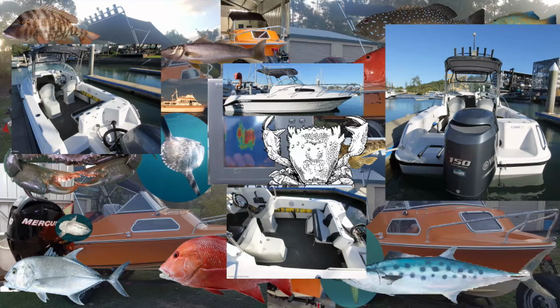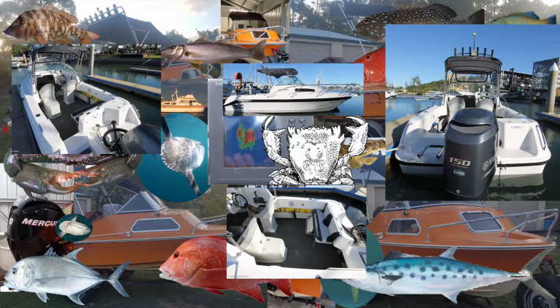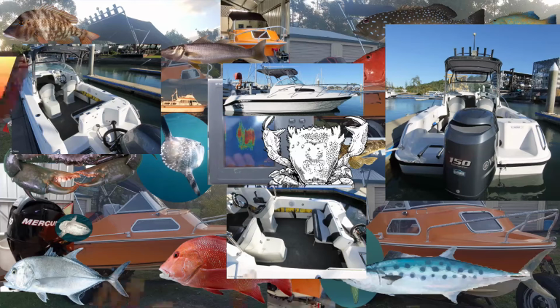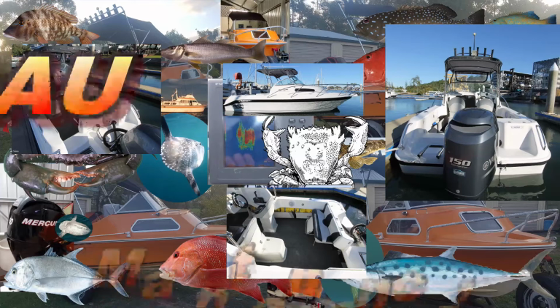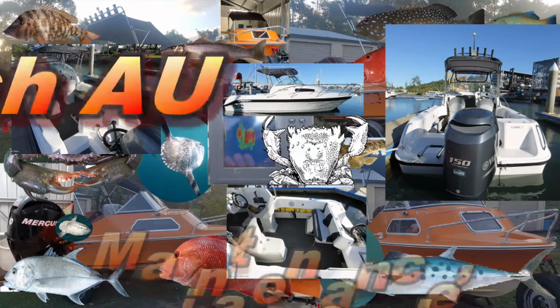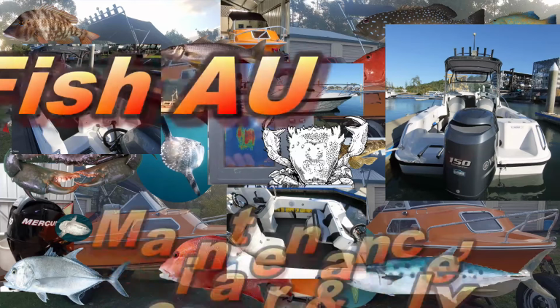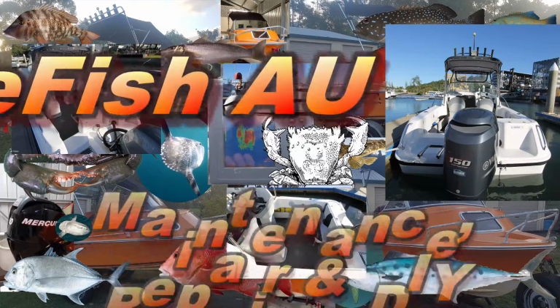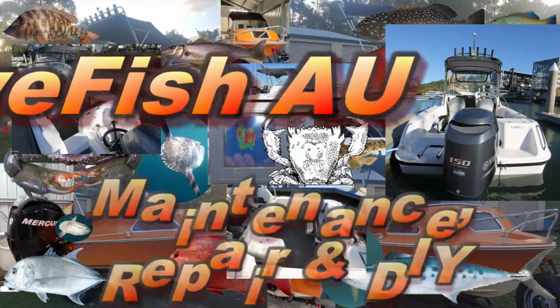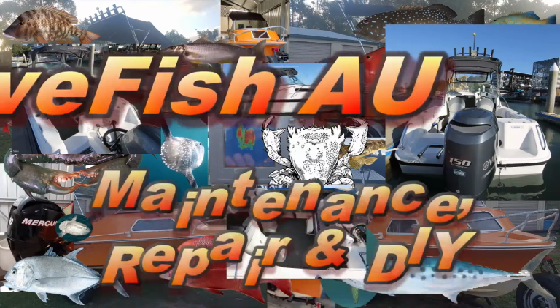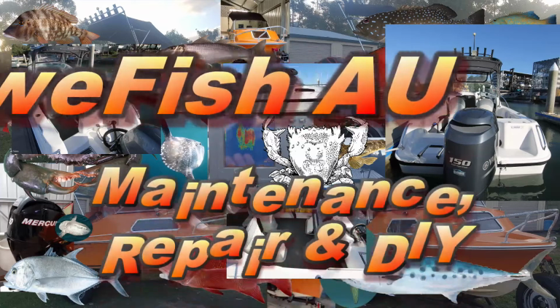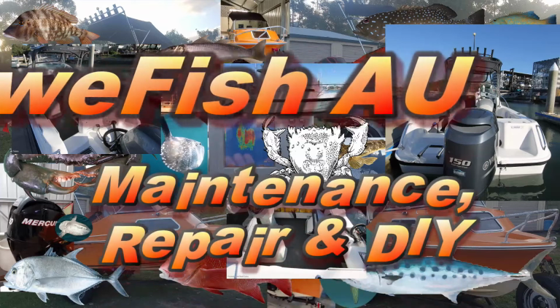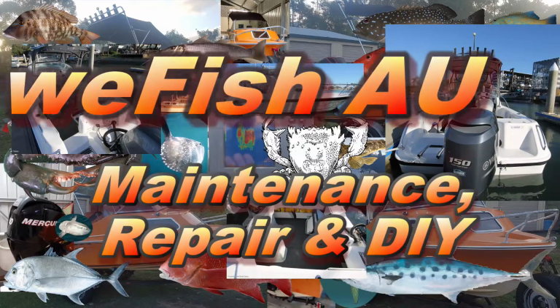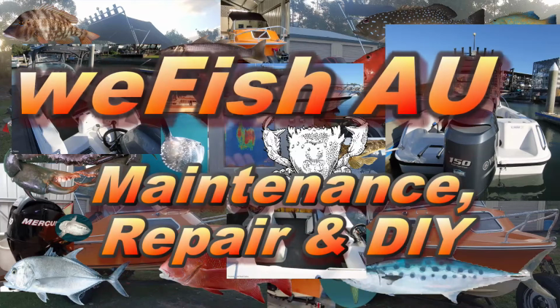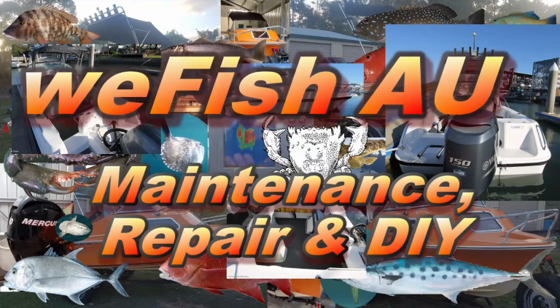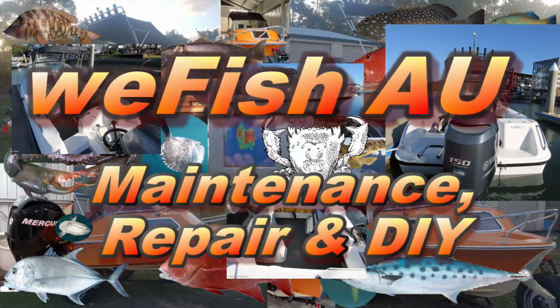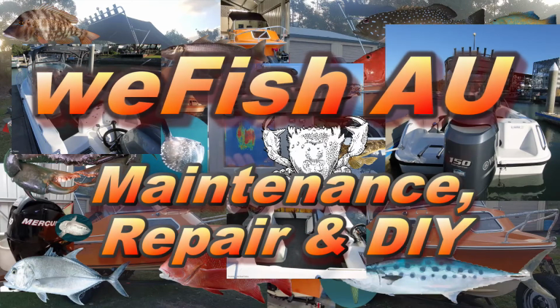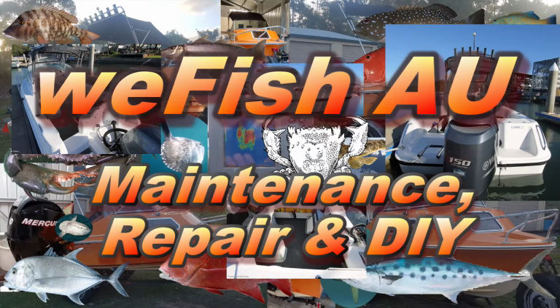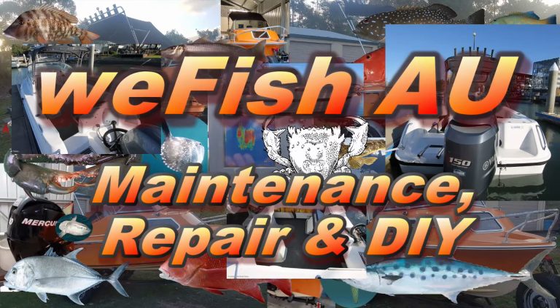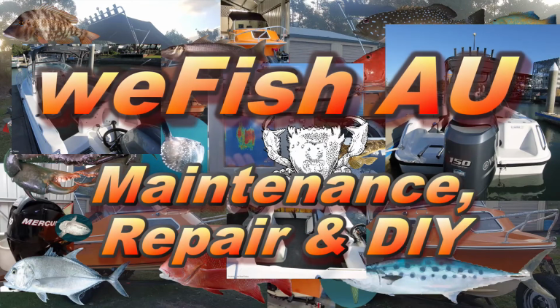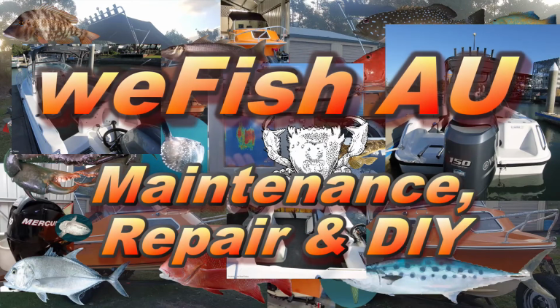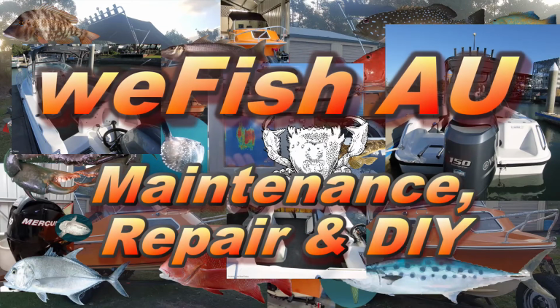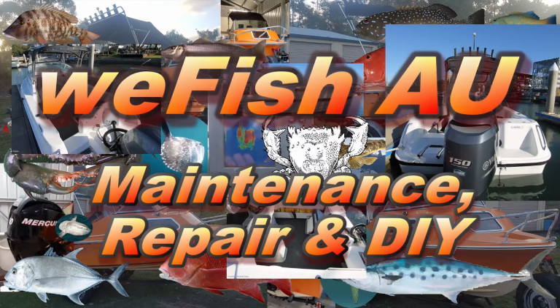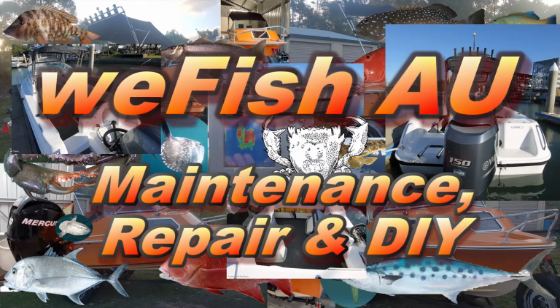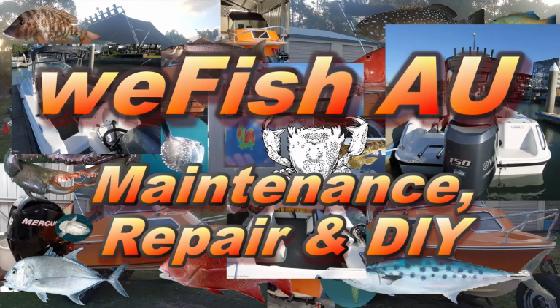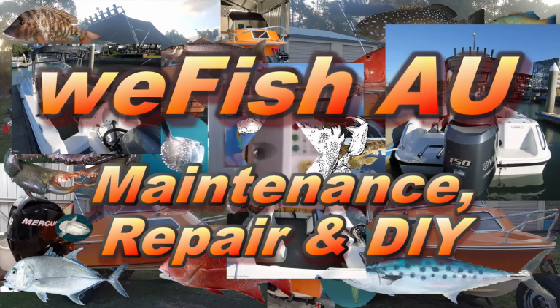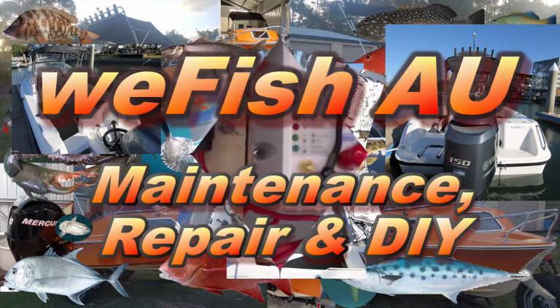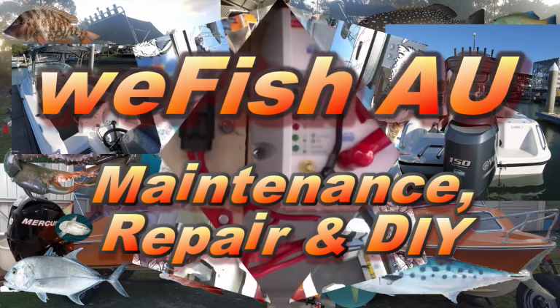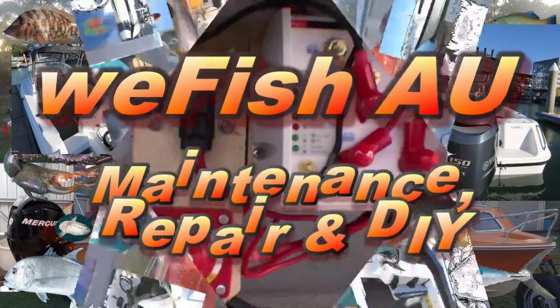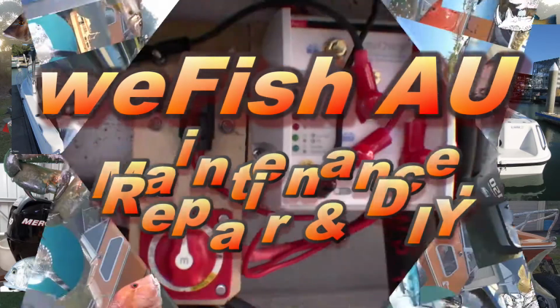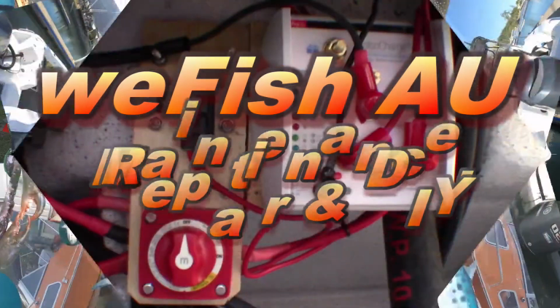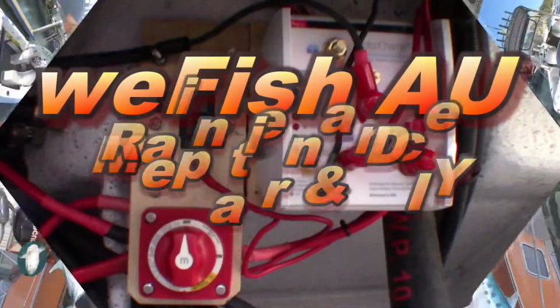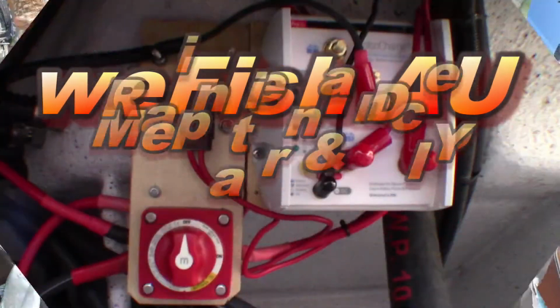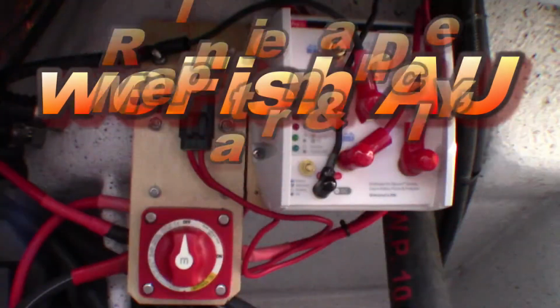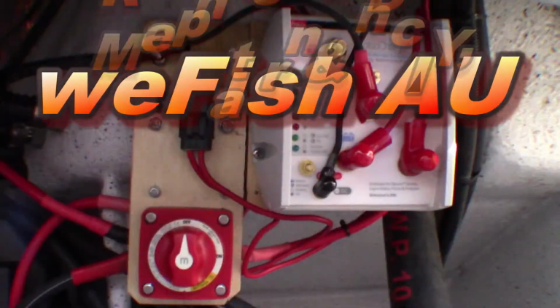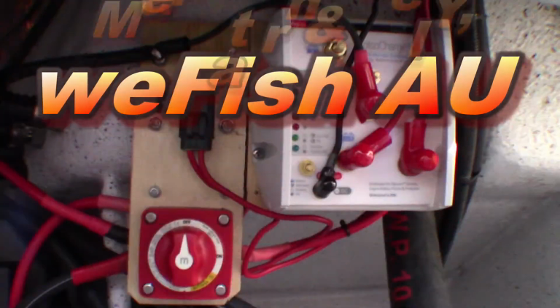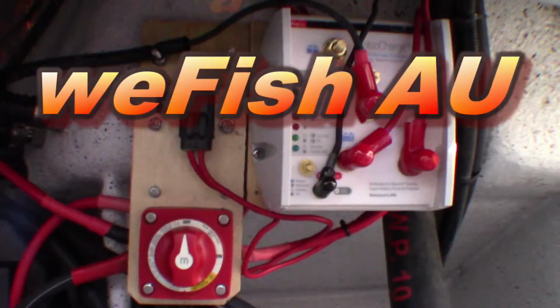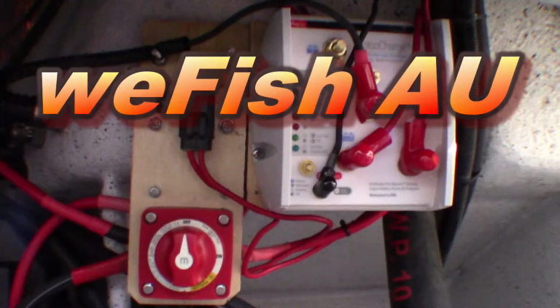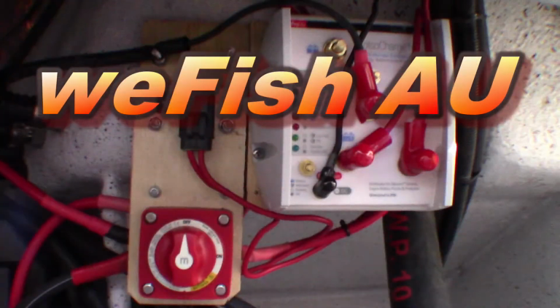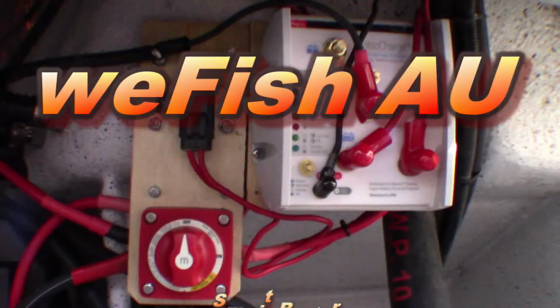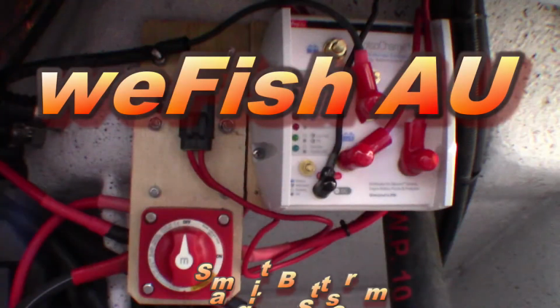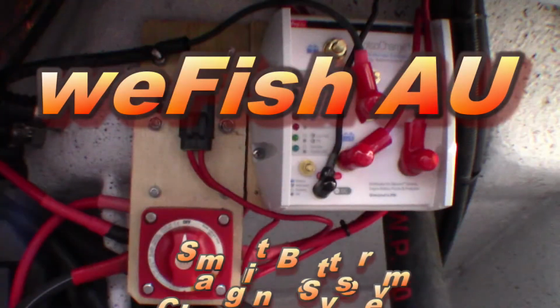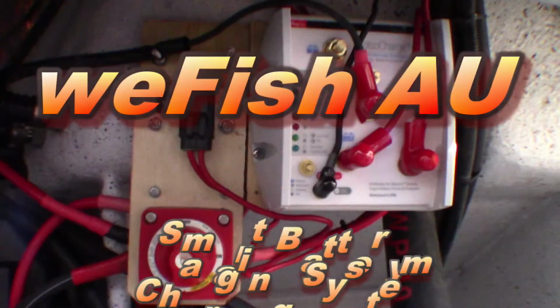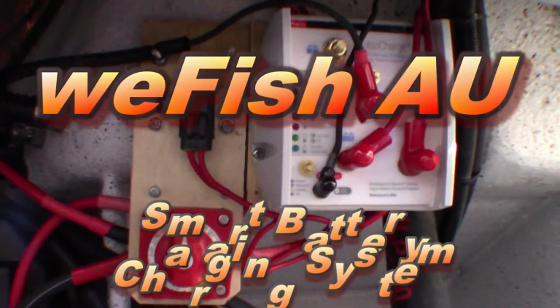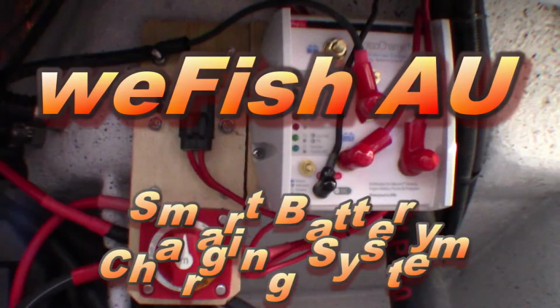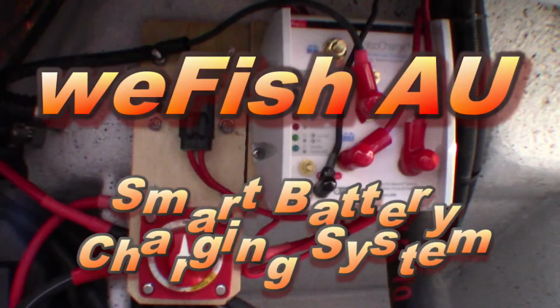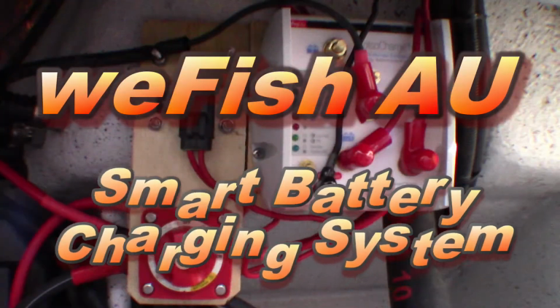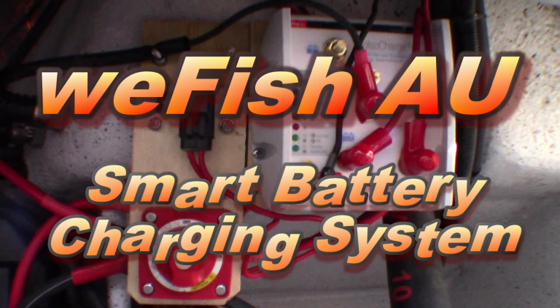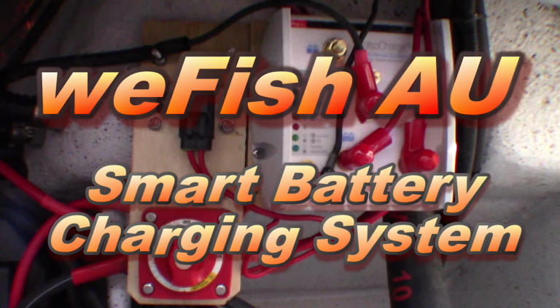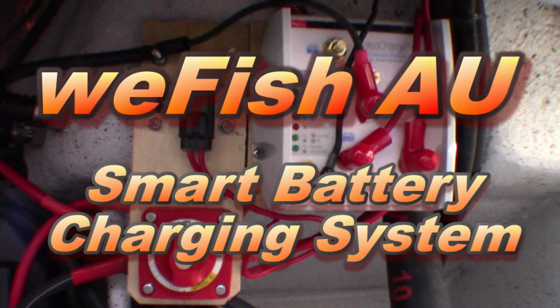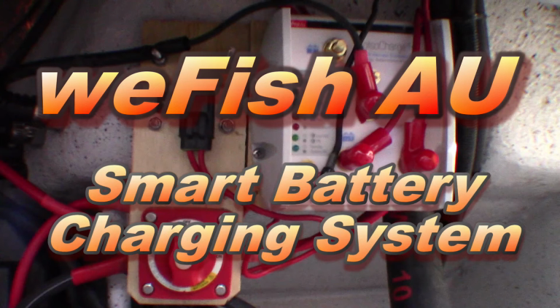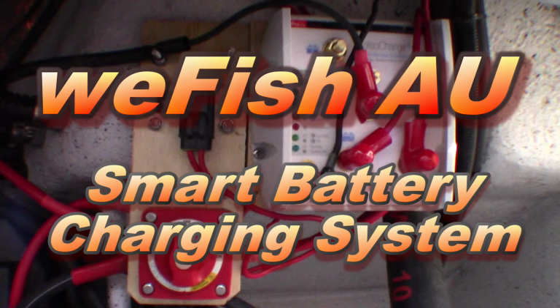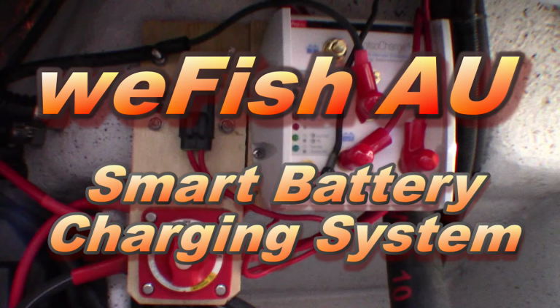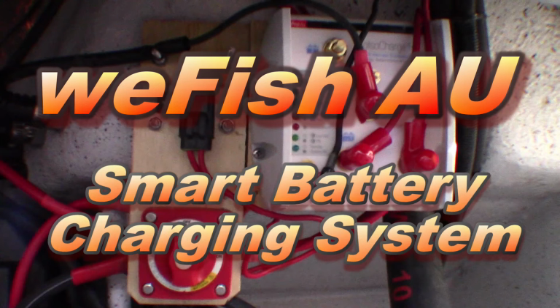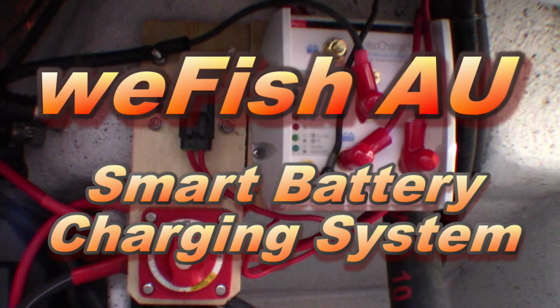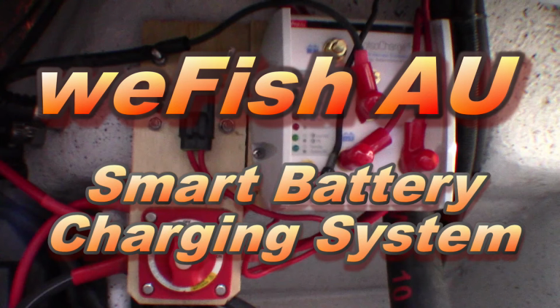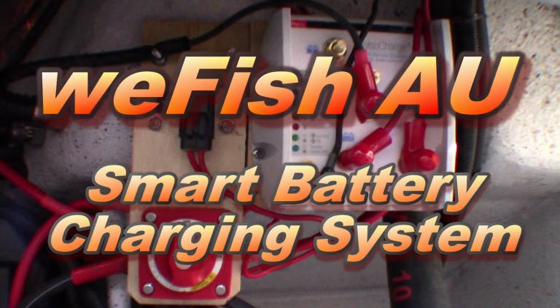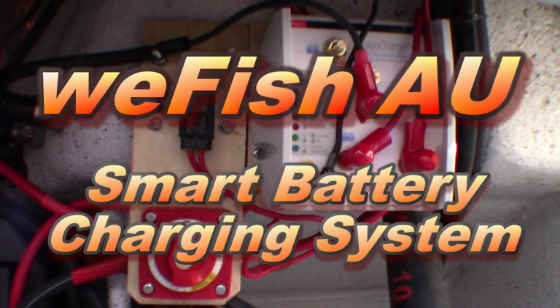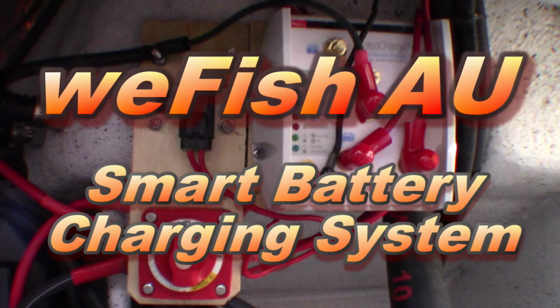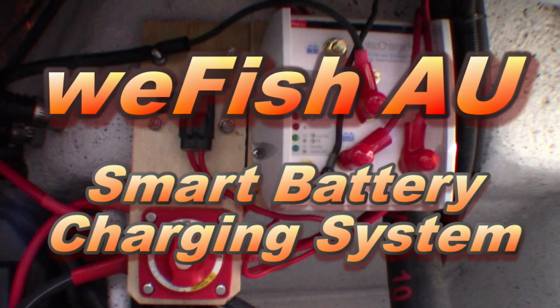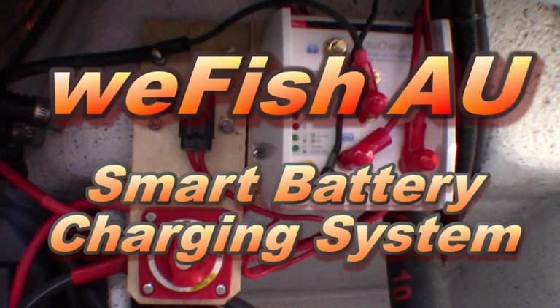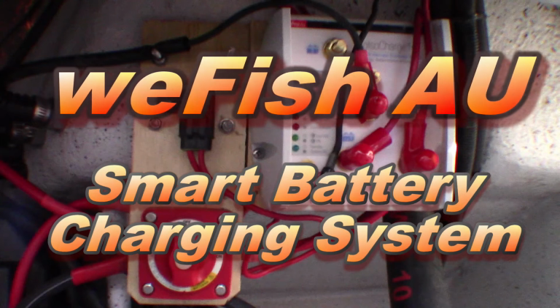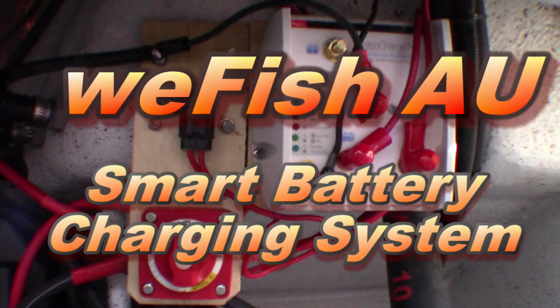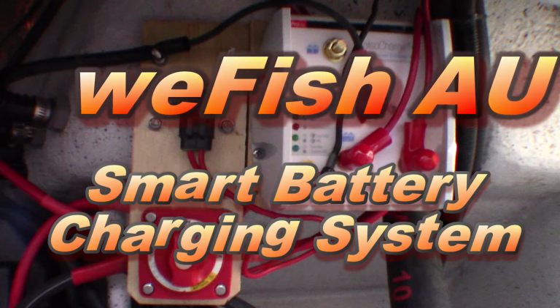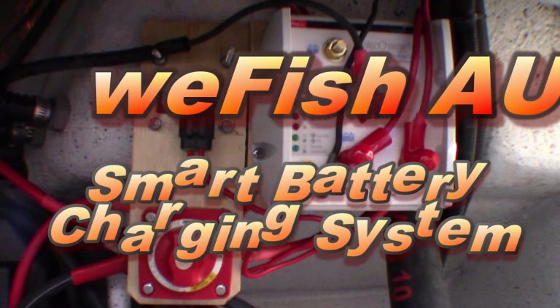G'day YouTube. Continuing on with the series on my electrical system, we're going to have a look at the battery isolator in this episode.